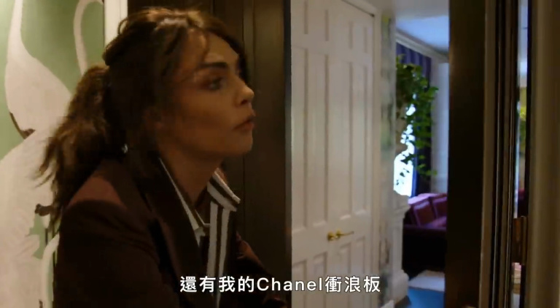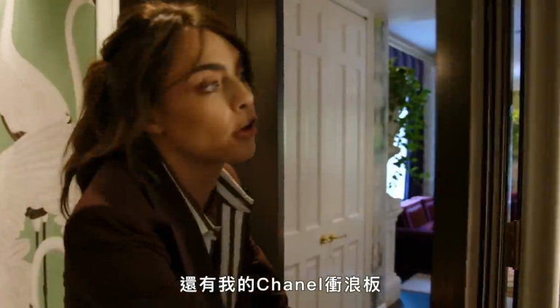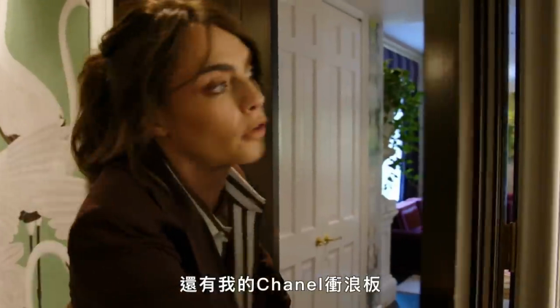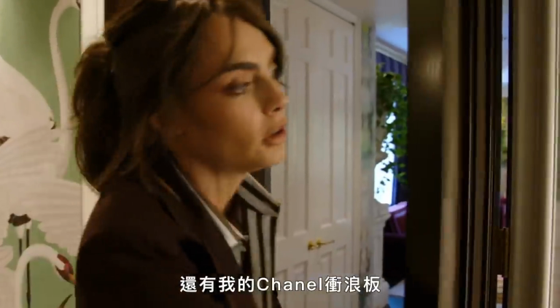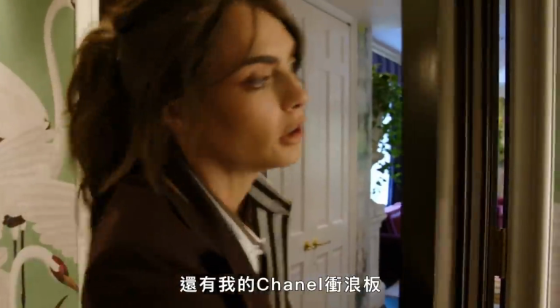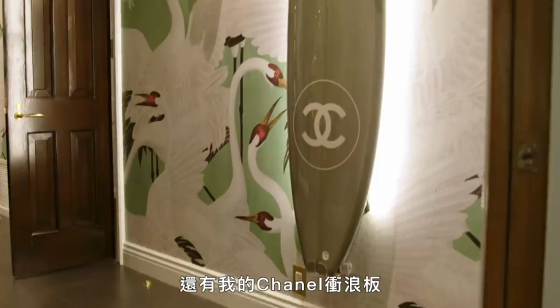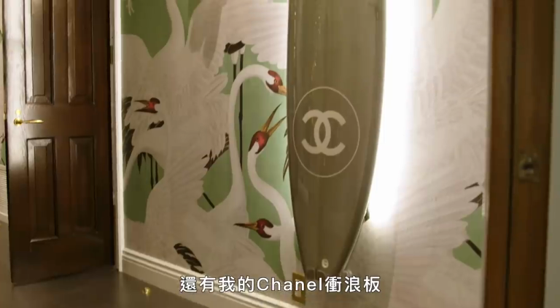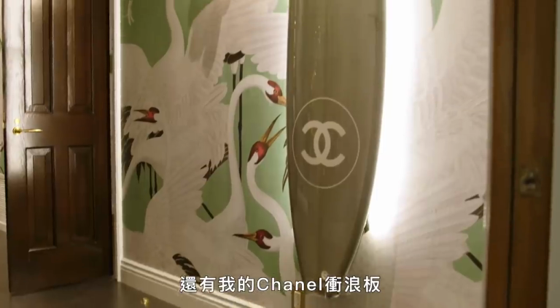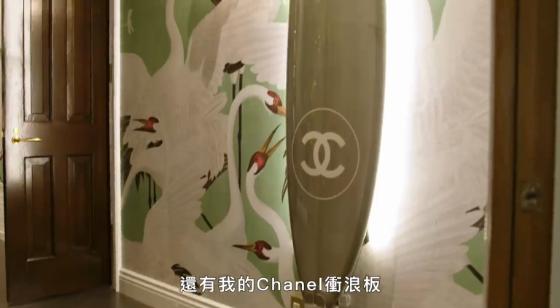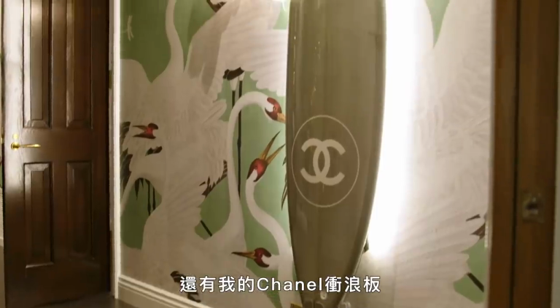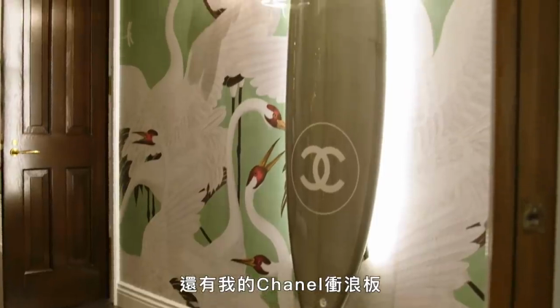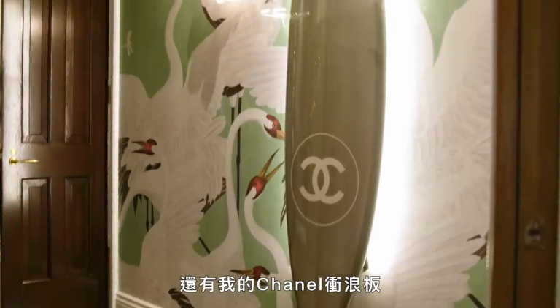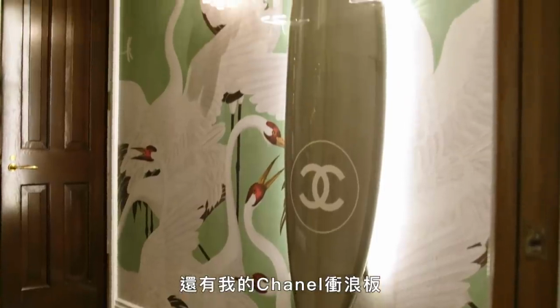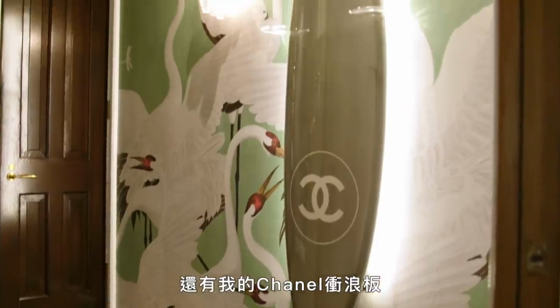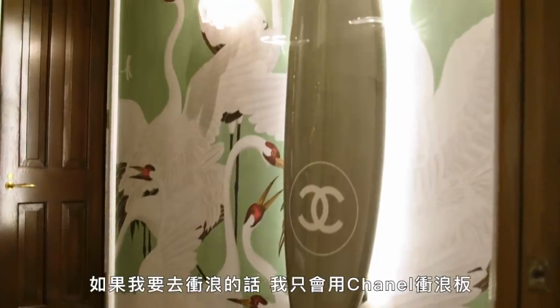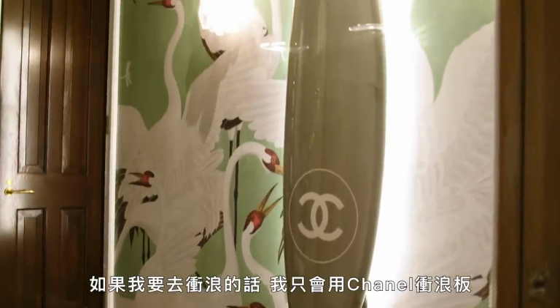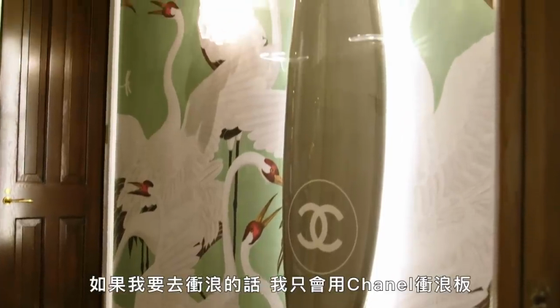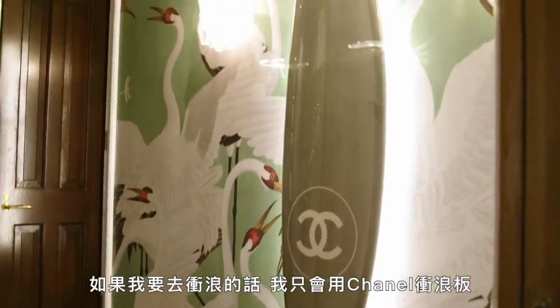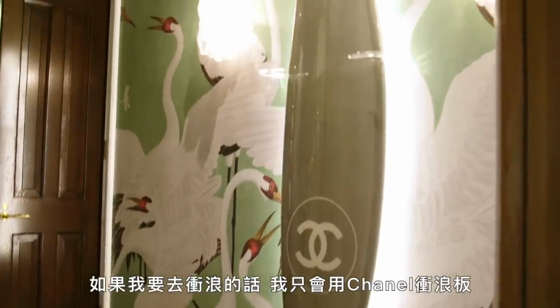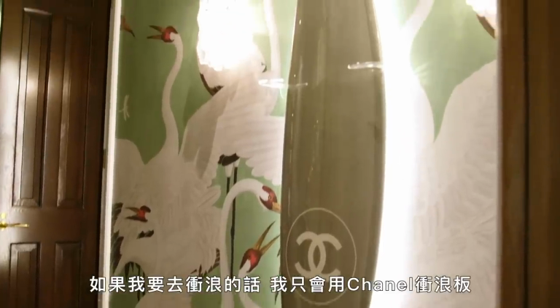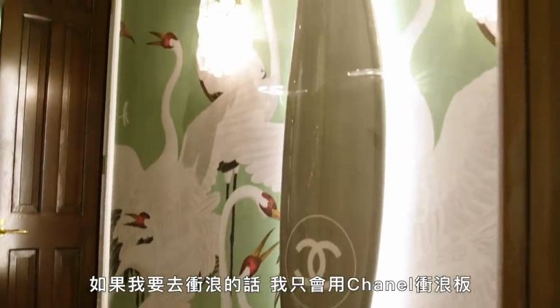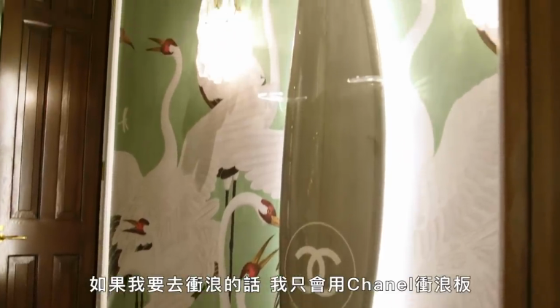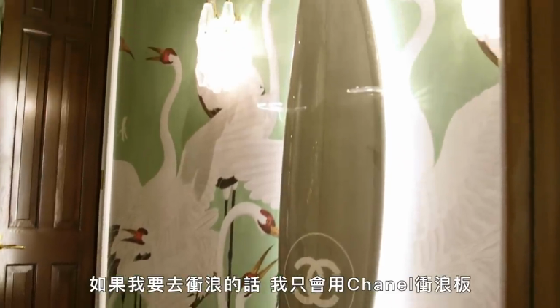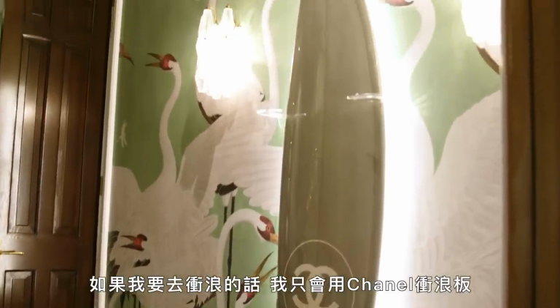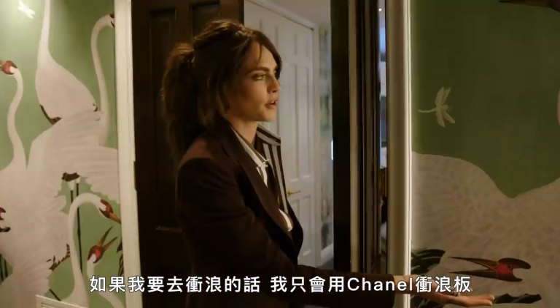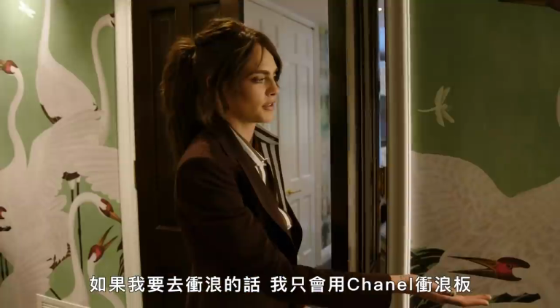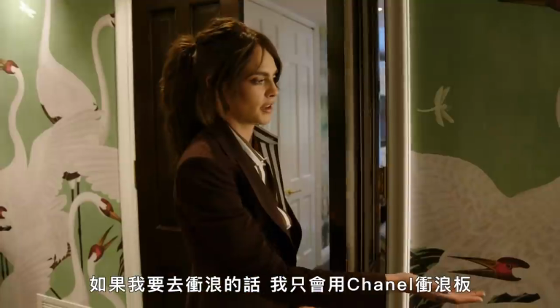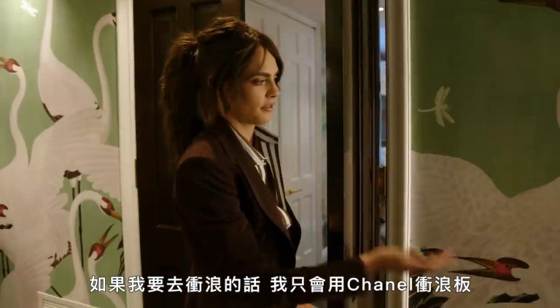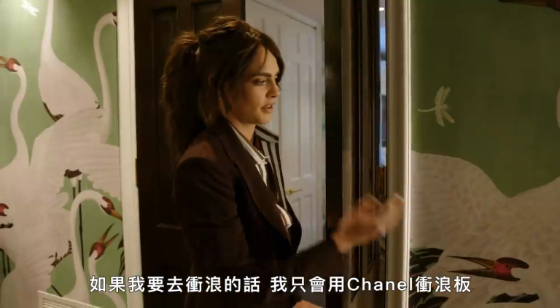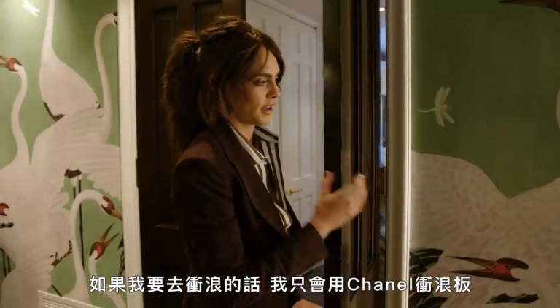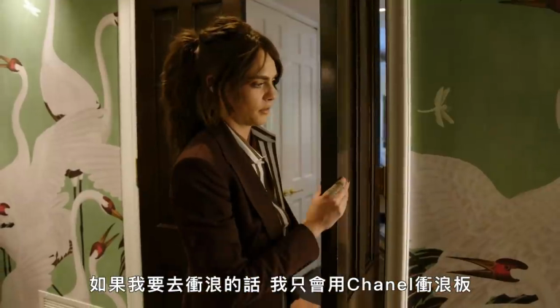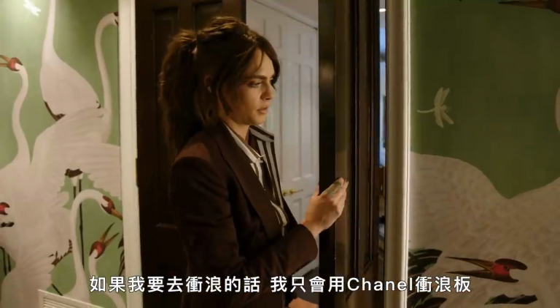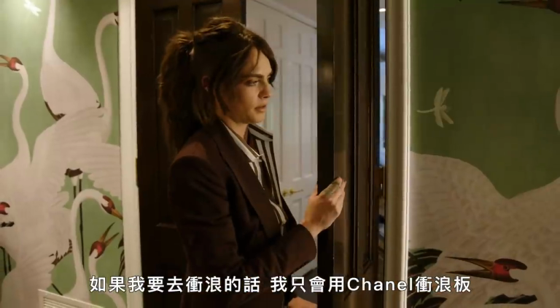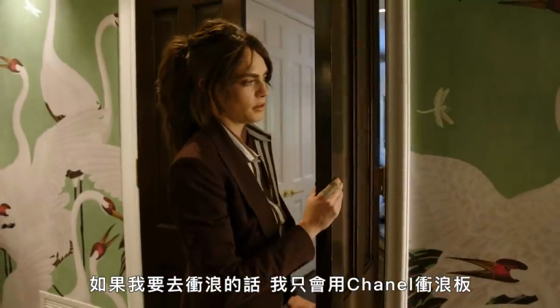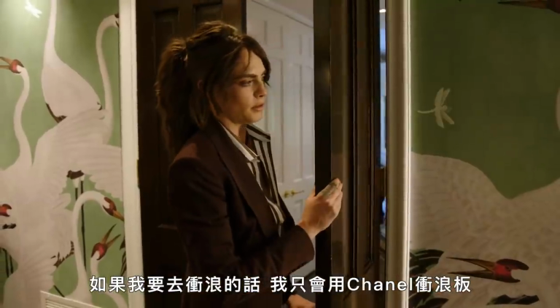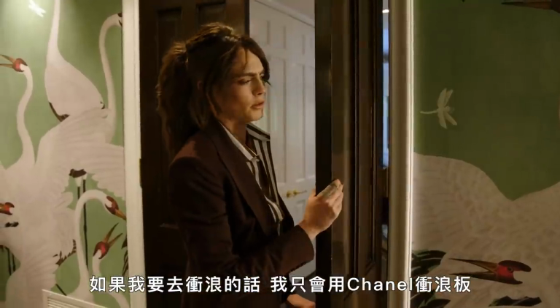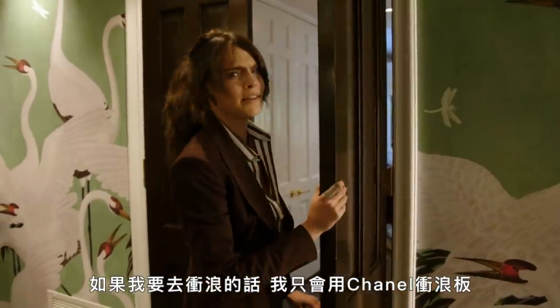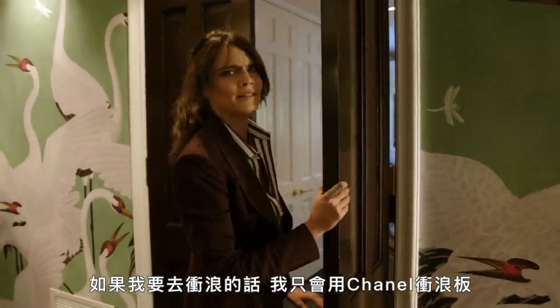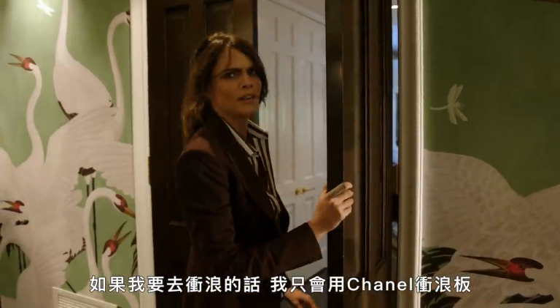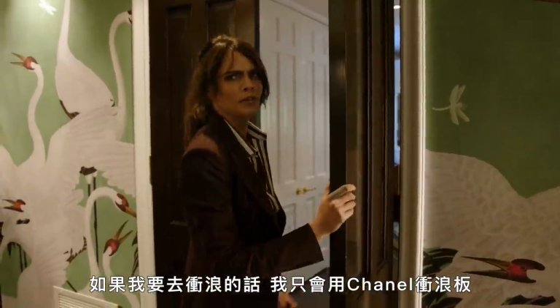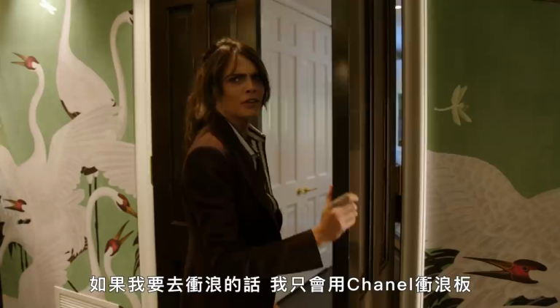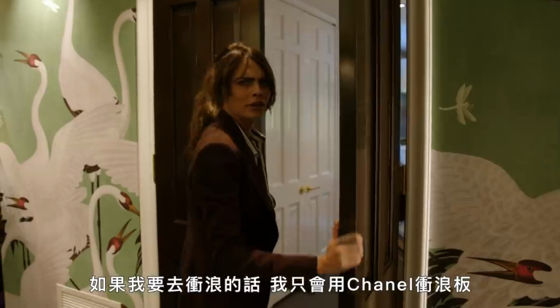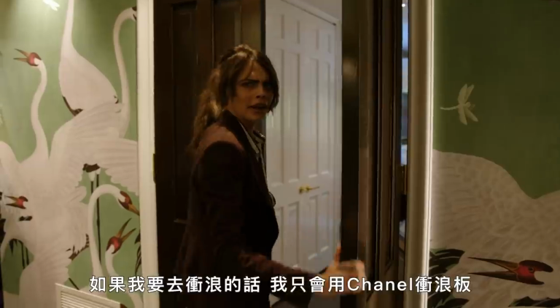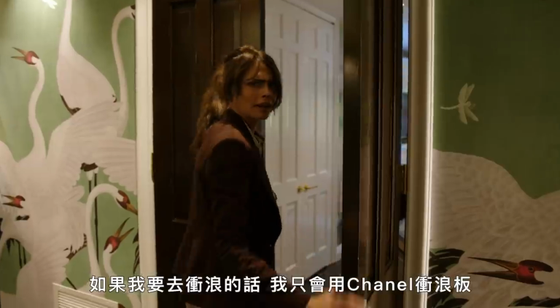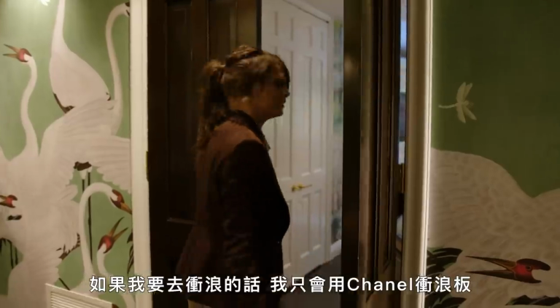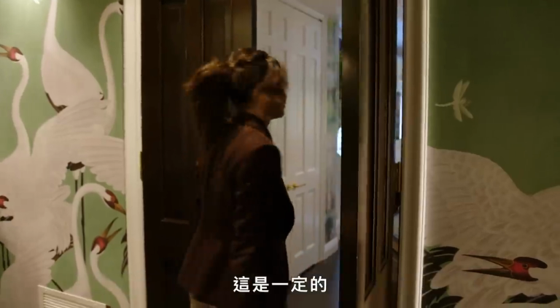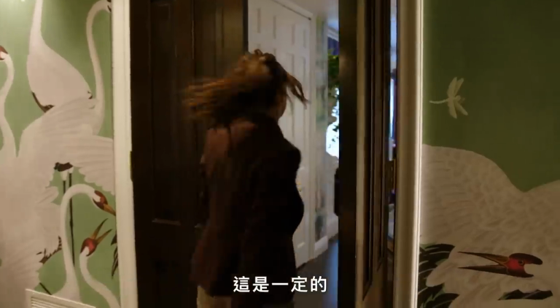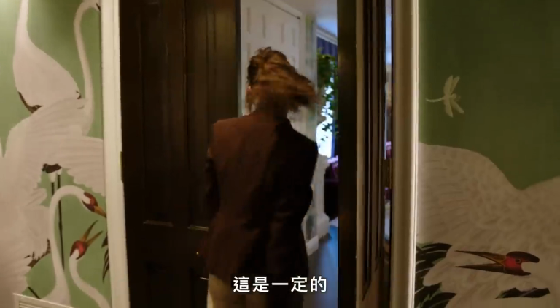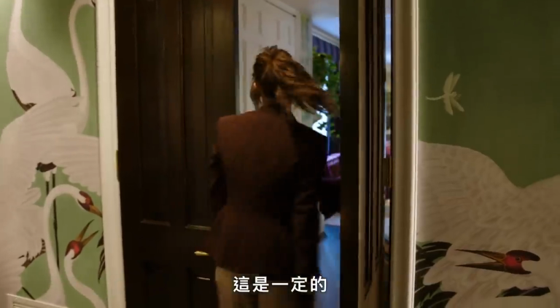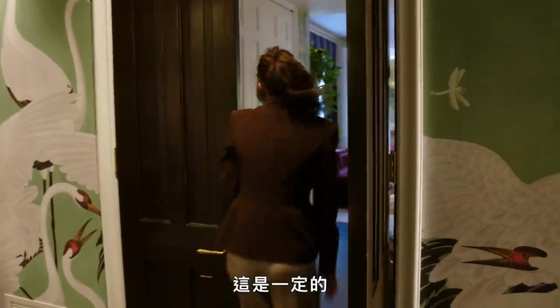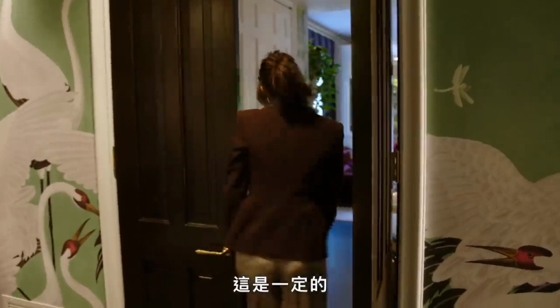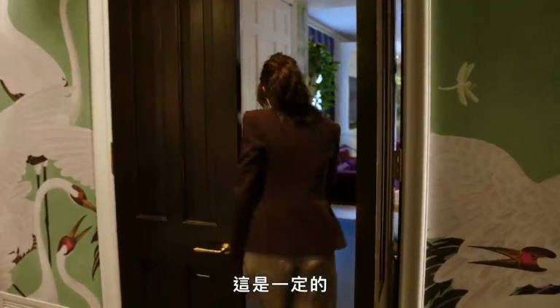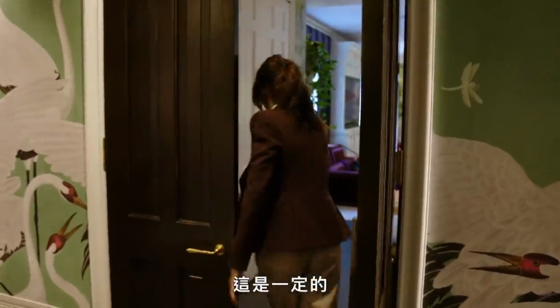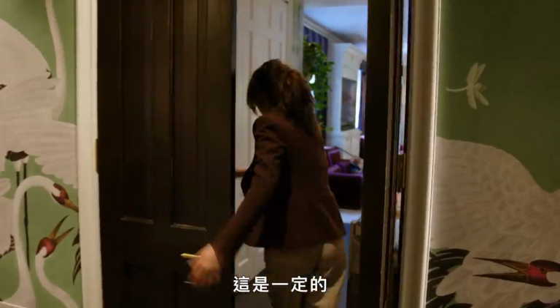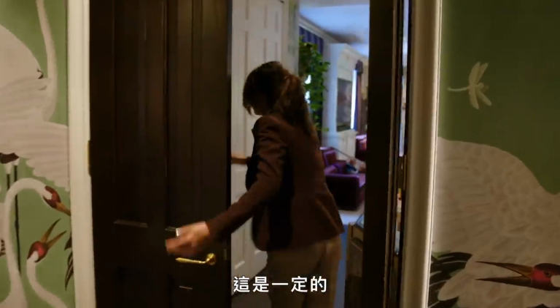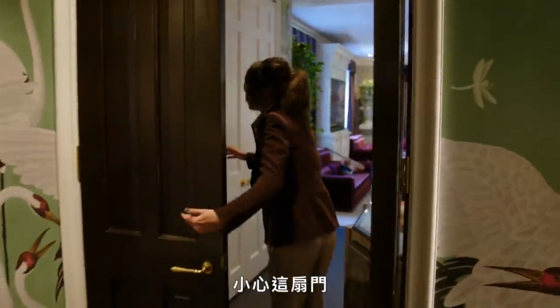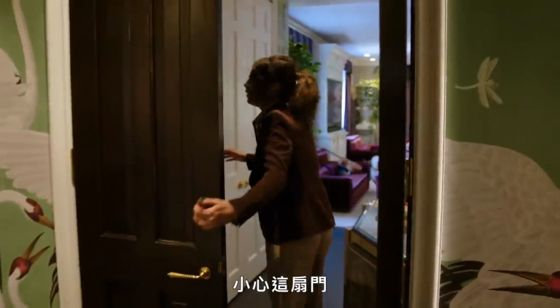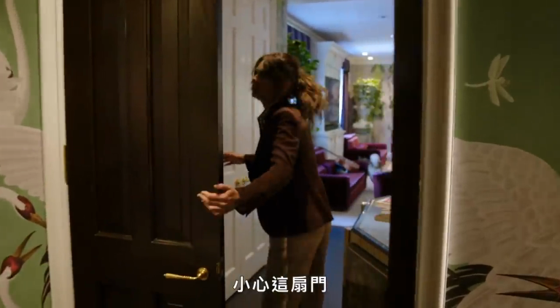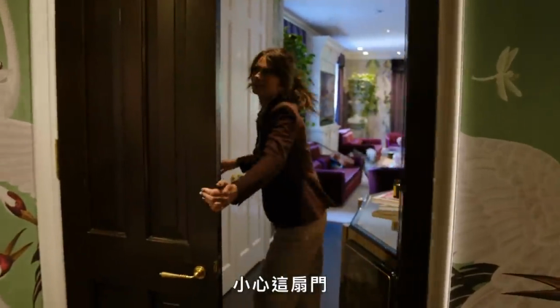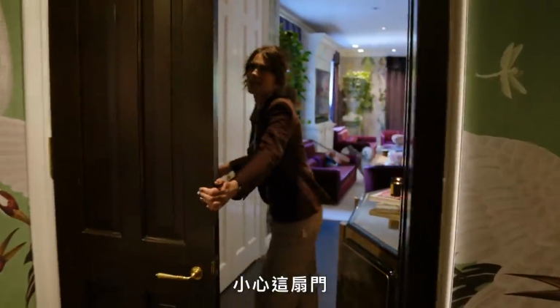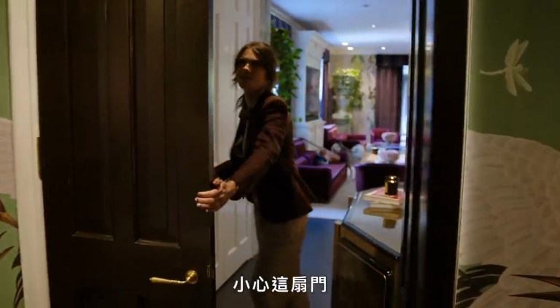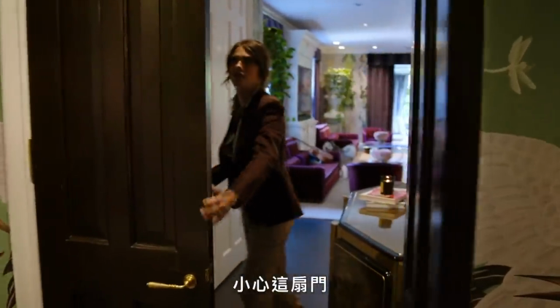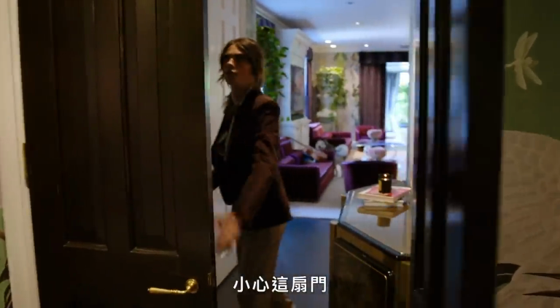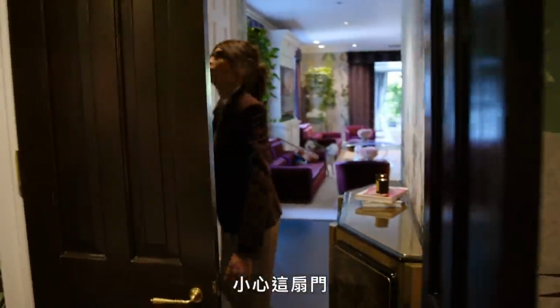Also my Chanel surfboard — if I were to go surfing, I would only surf with Chanel. Ow, that's a door.